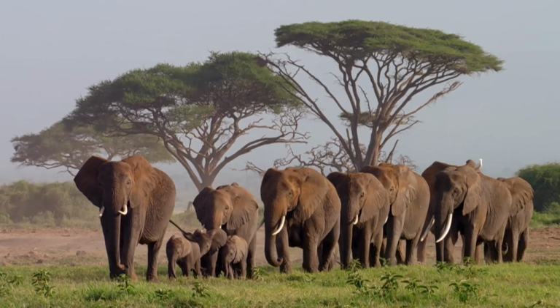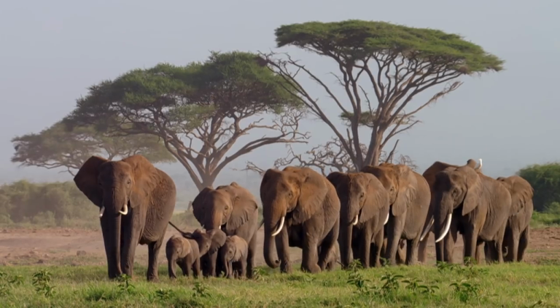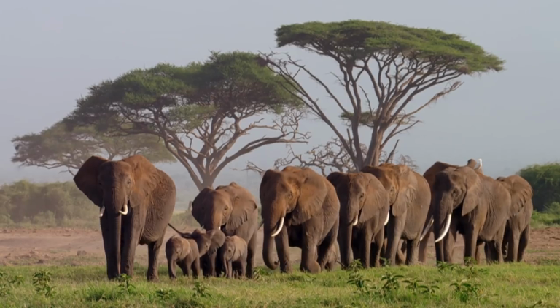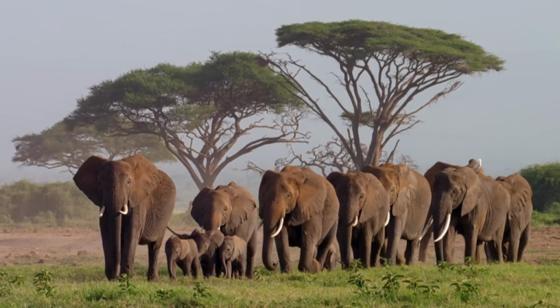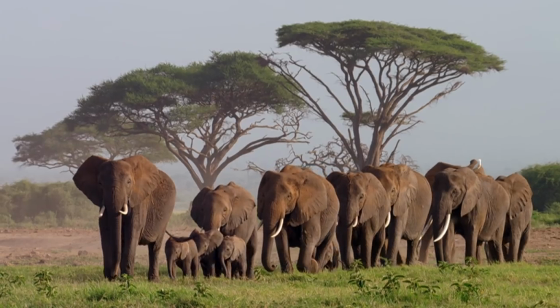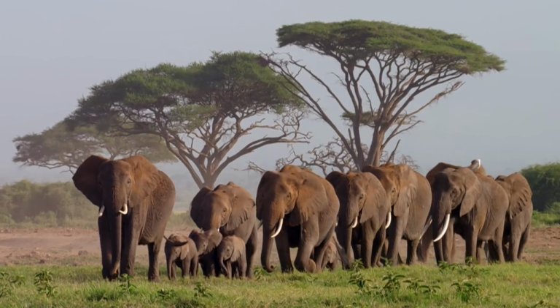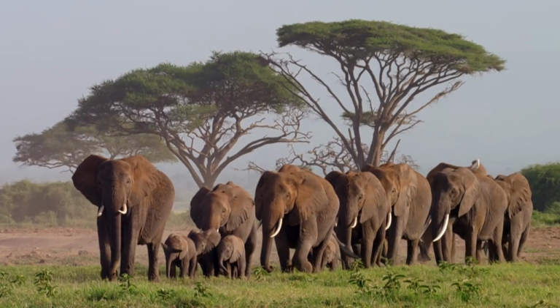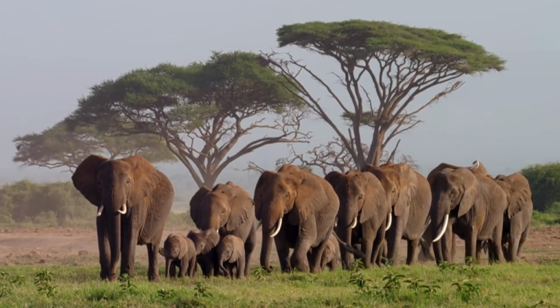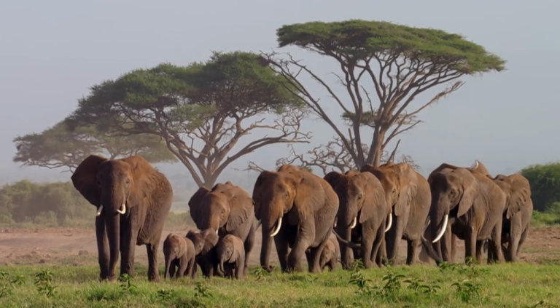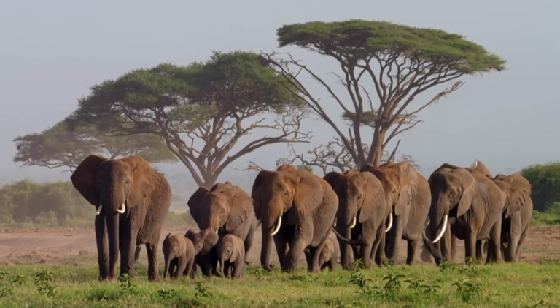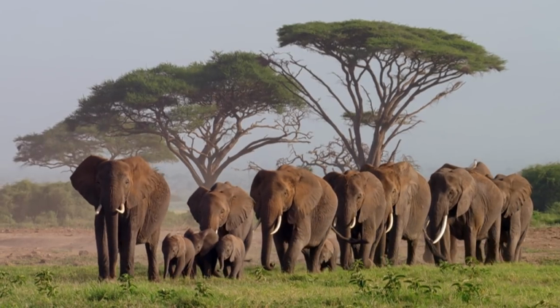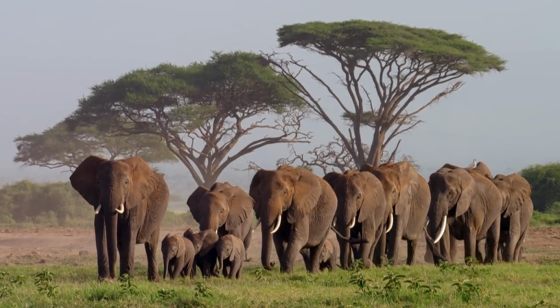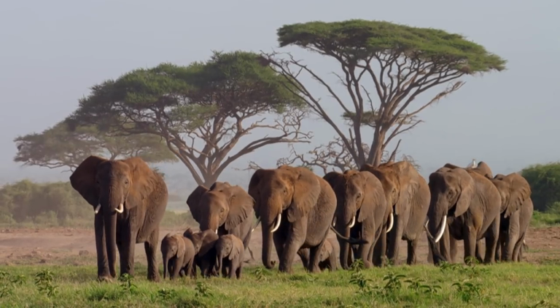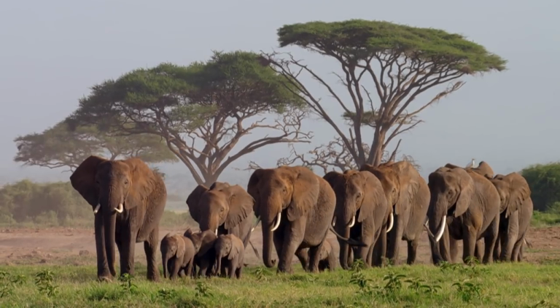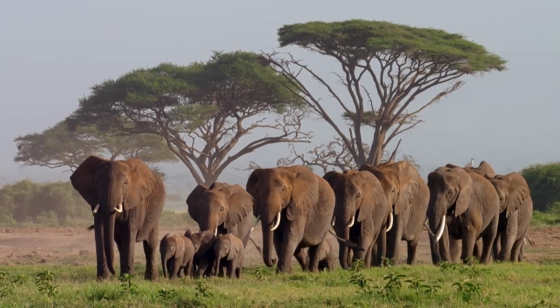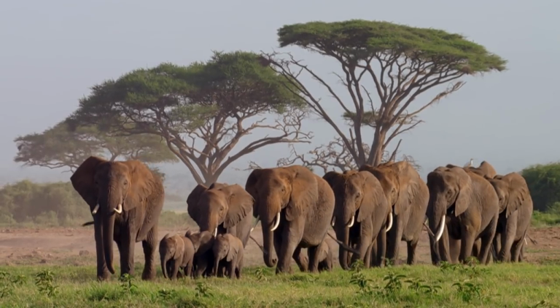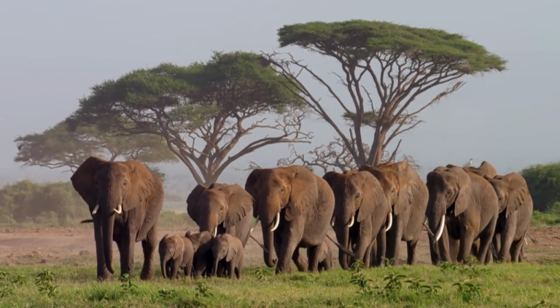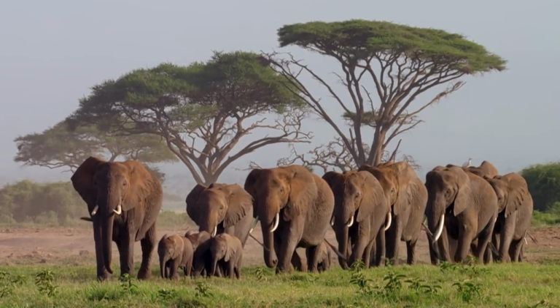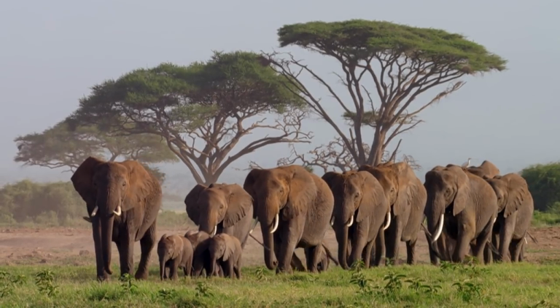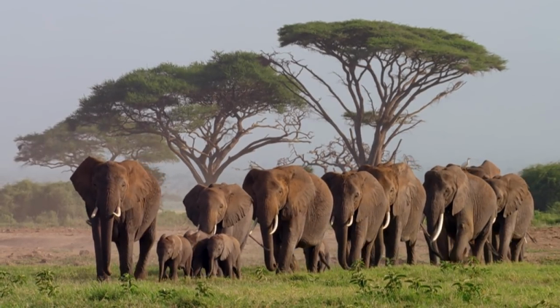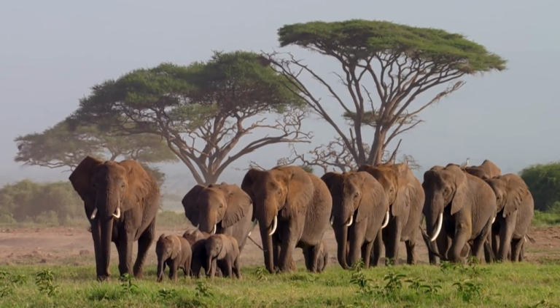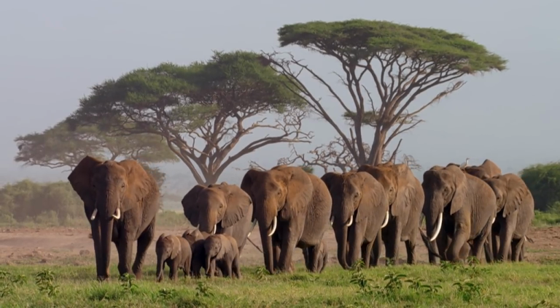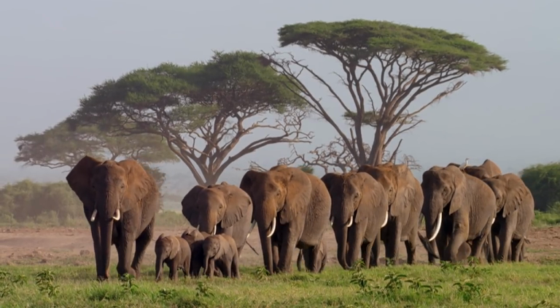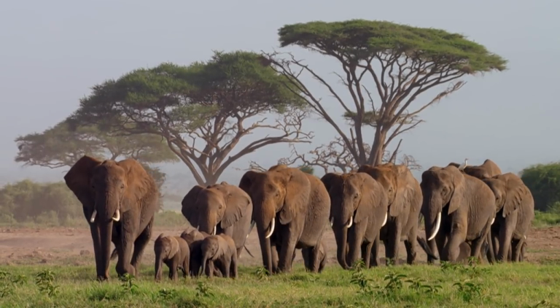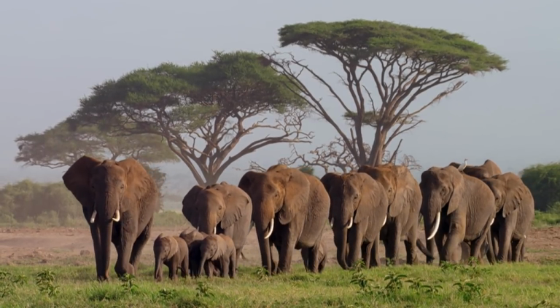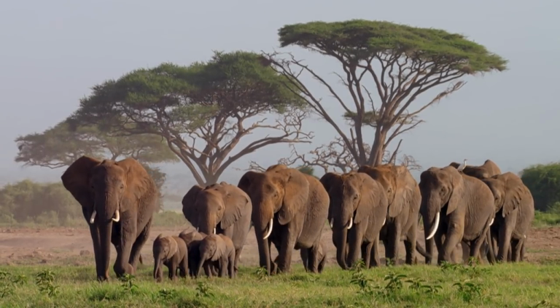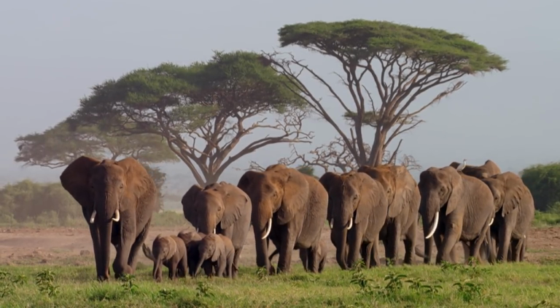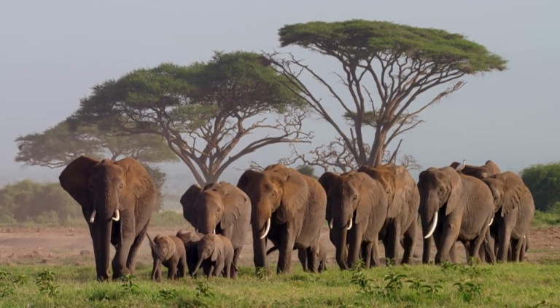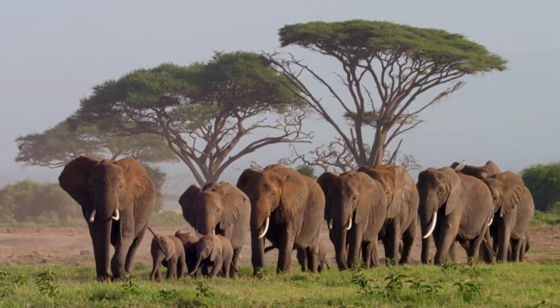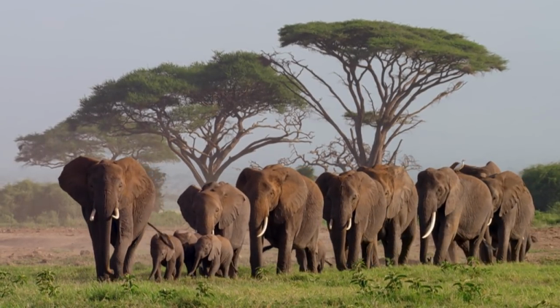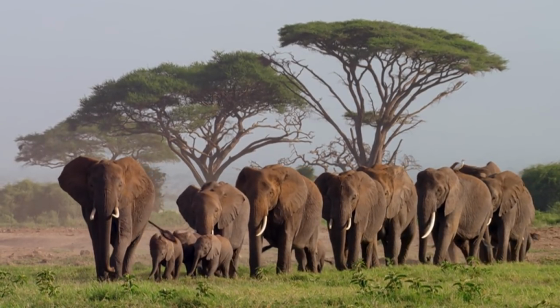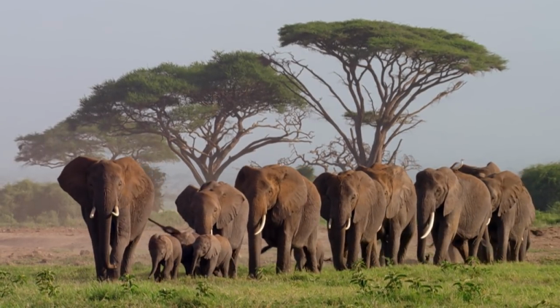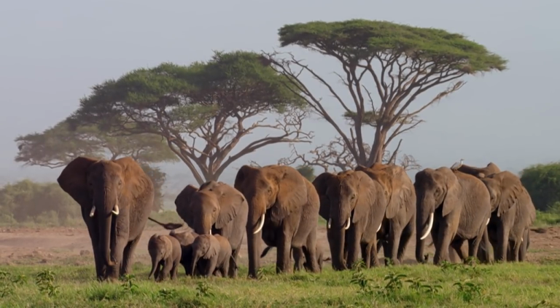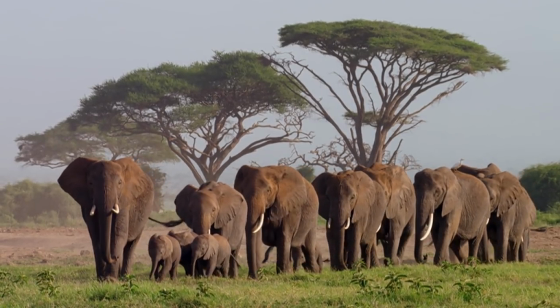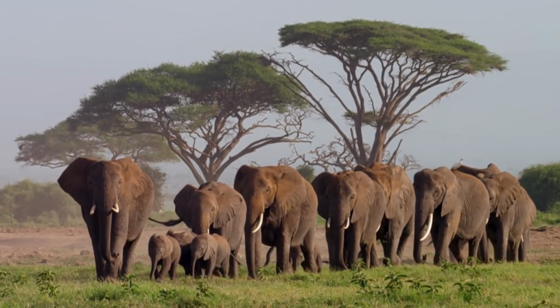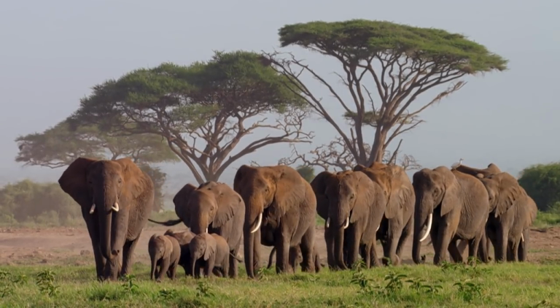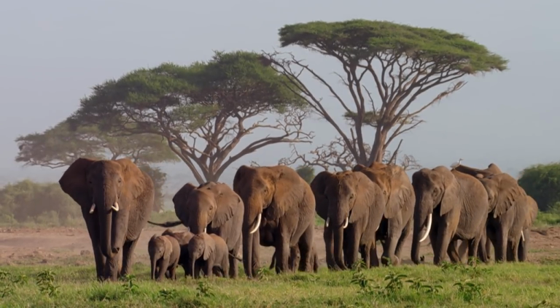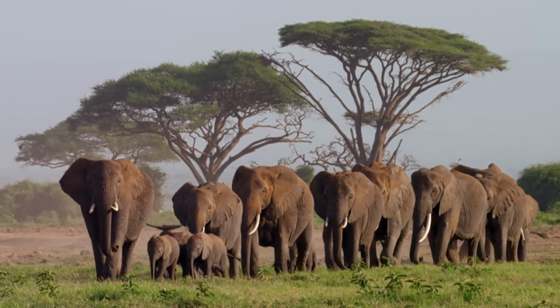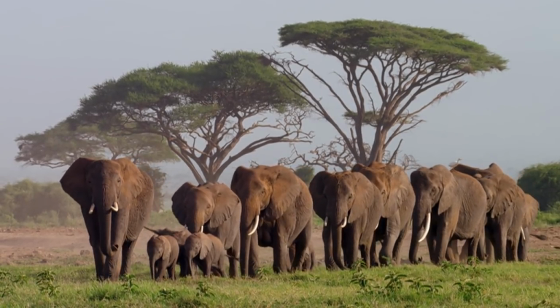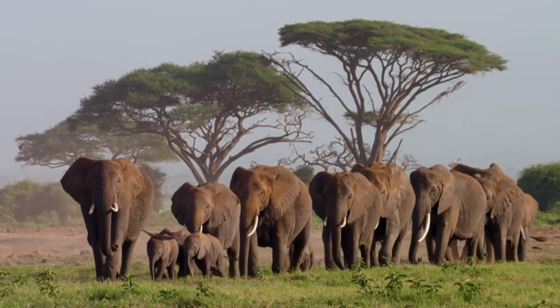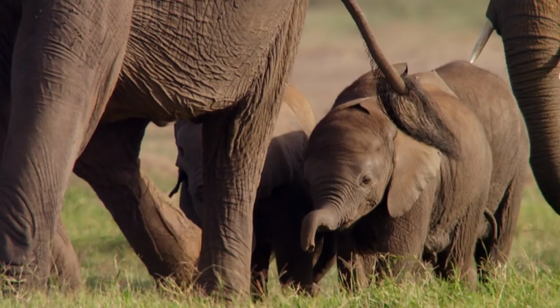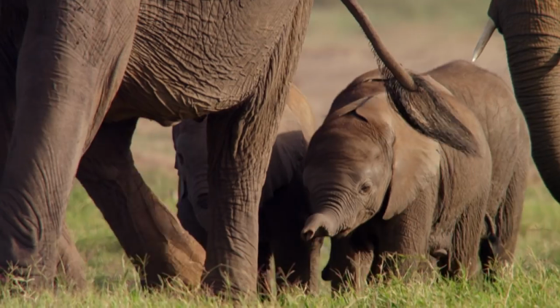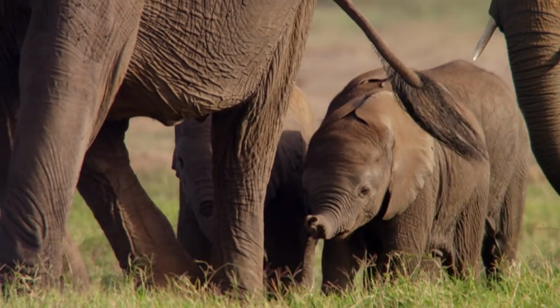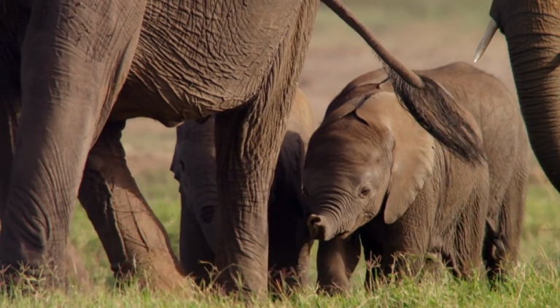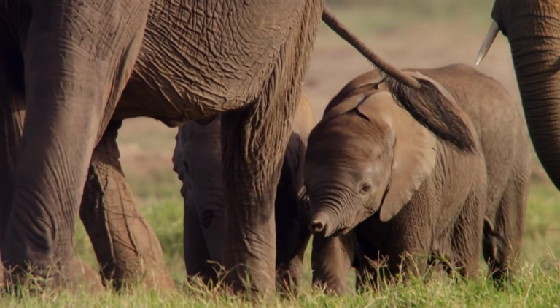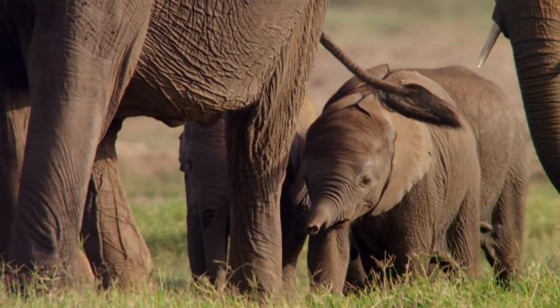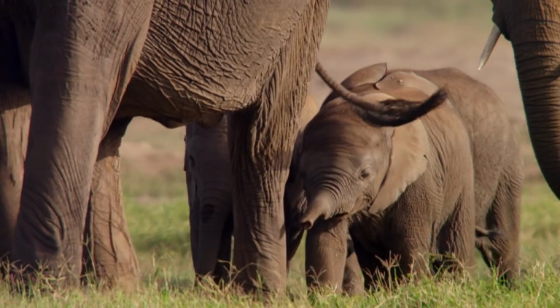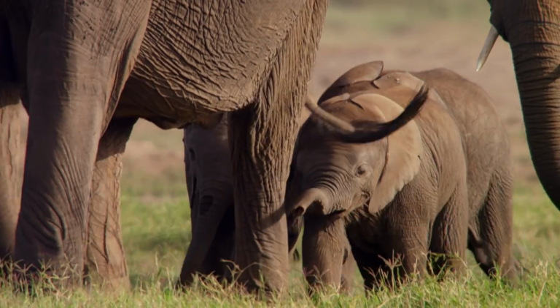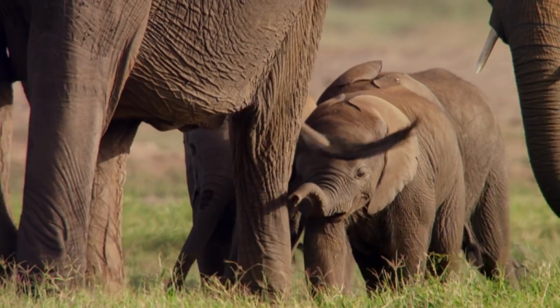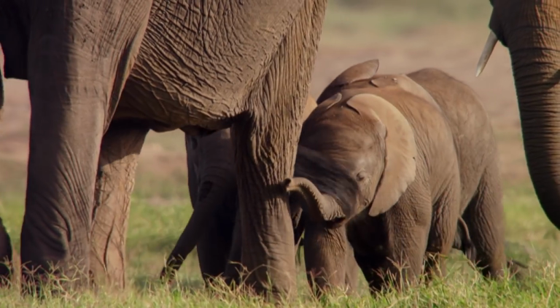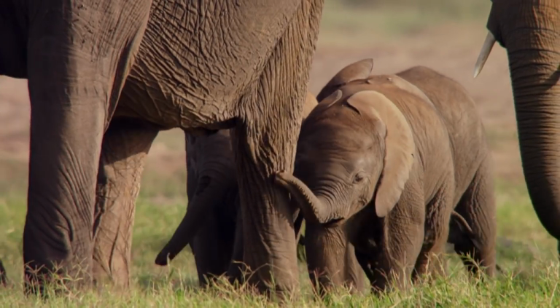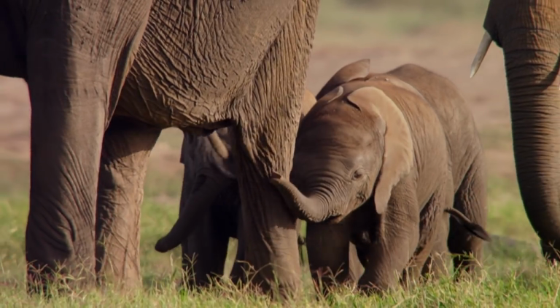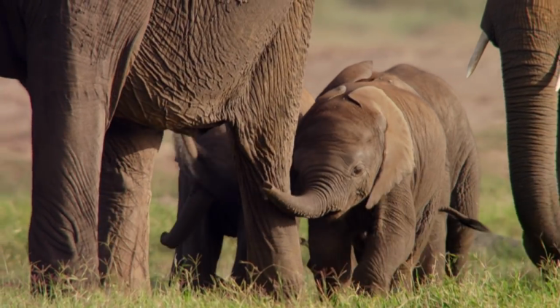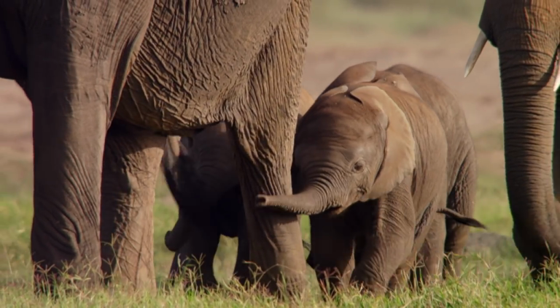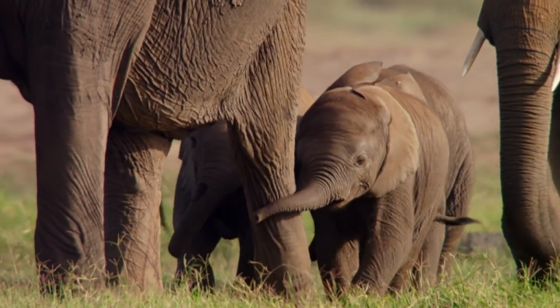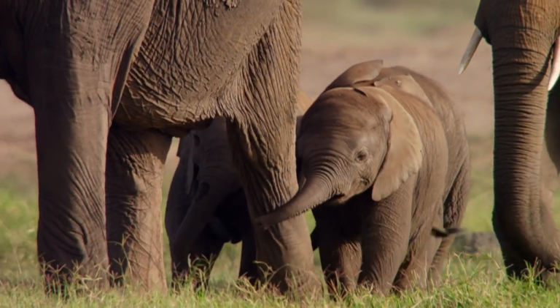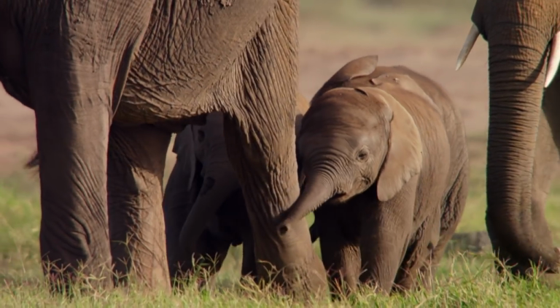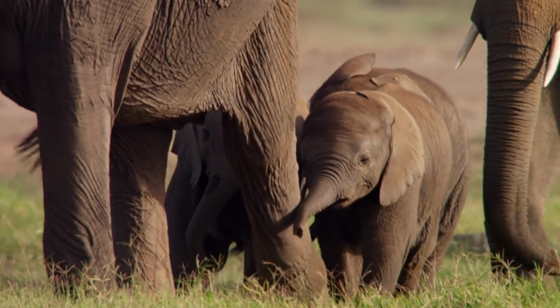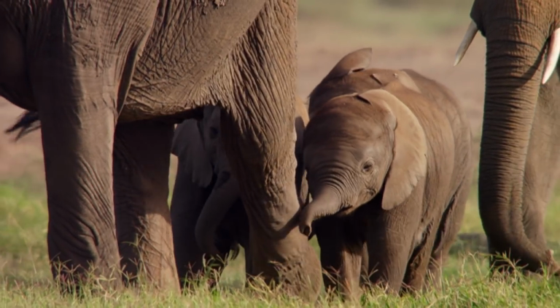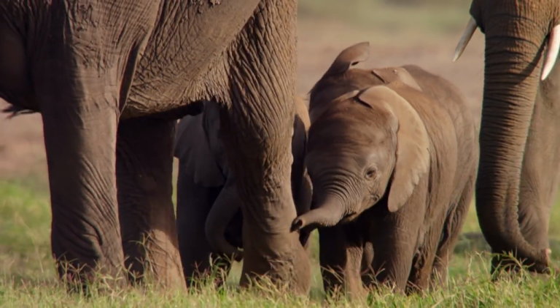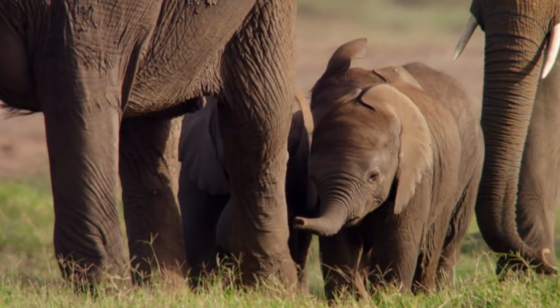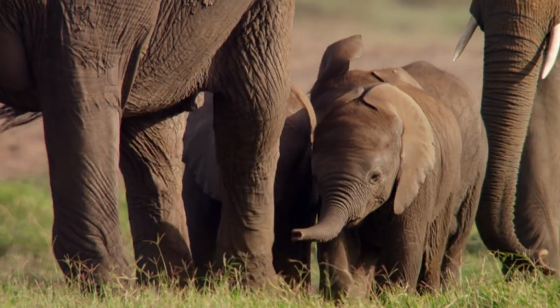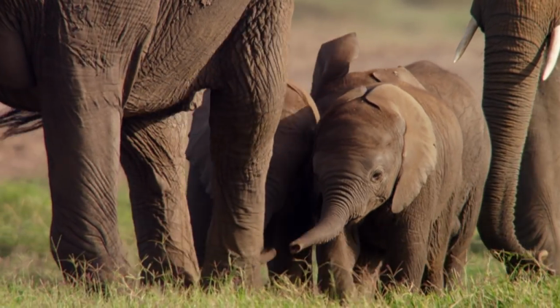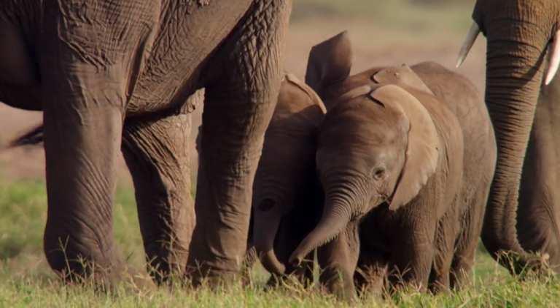This is one big elephant family, with grandmas, mothers and babies all travelling together.